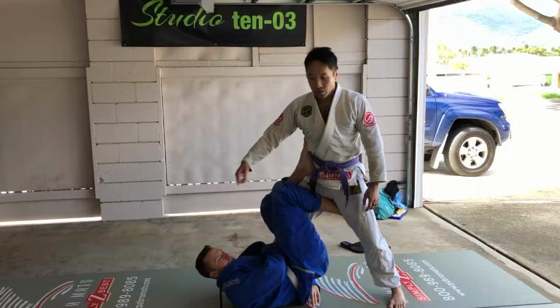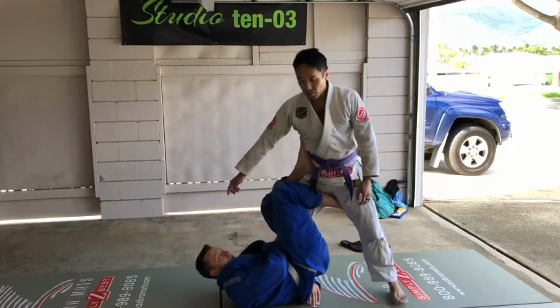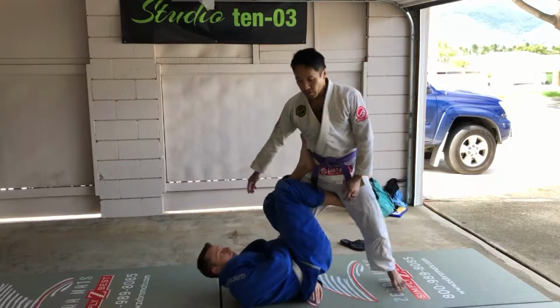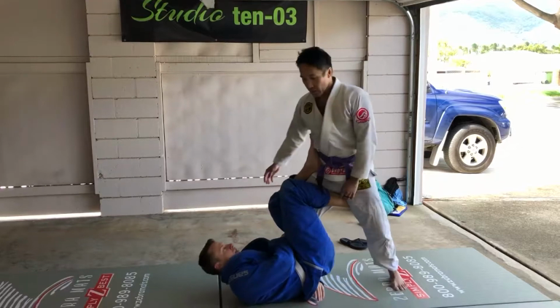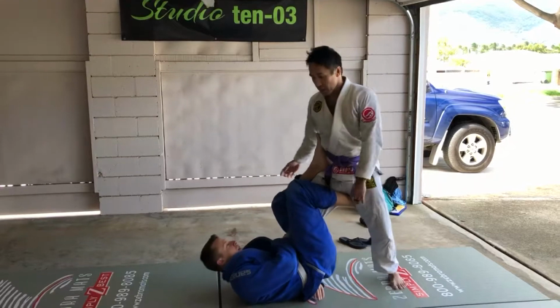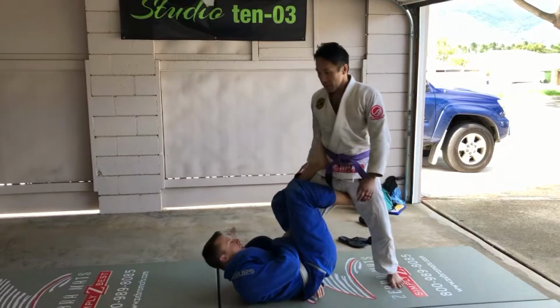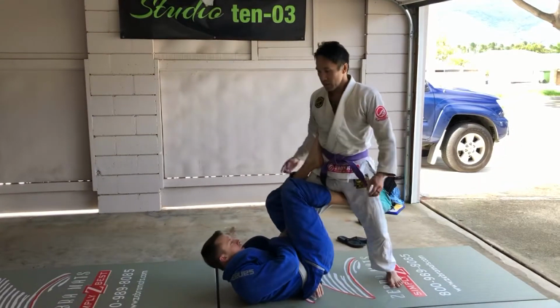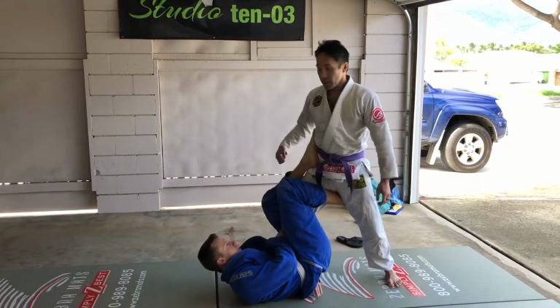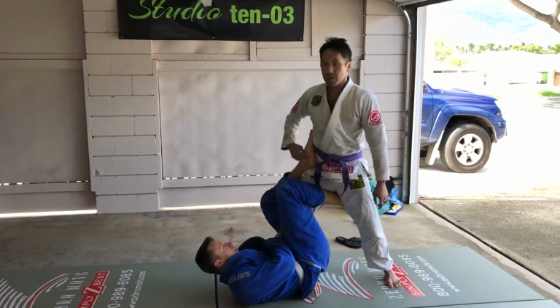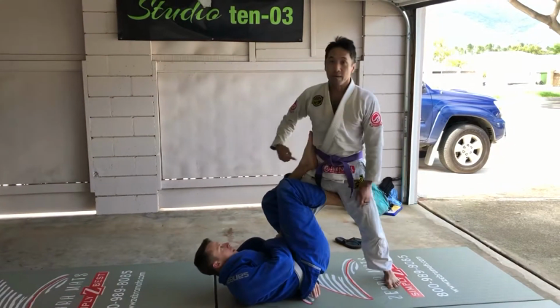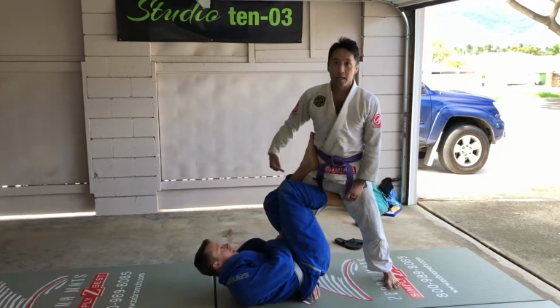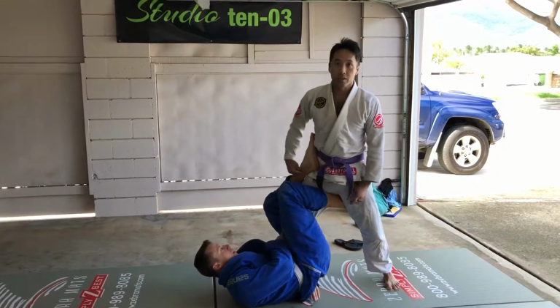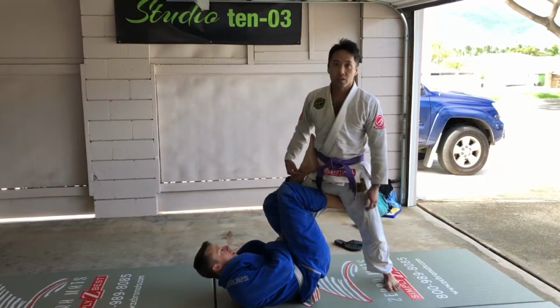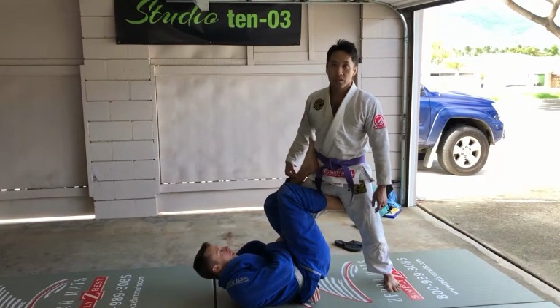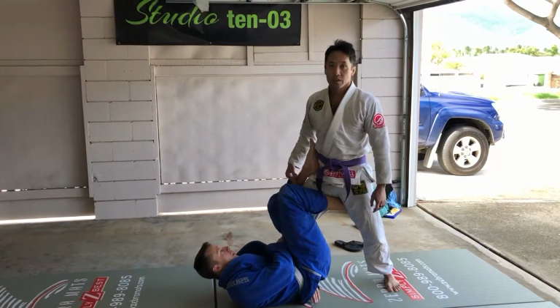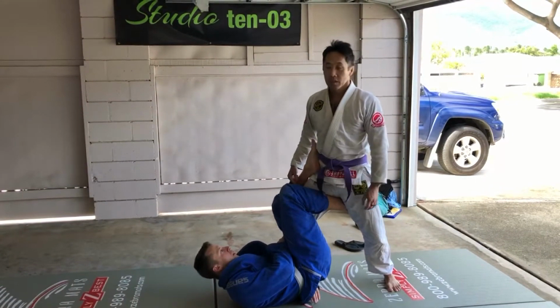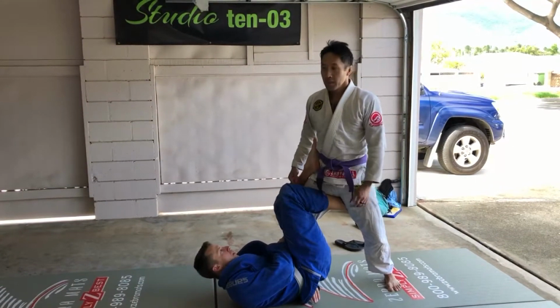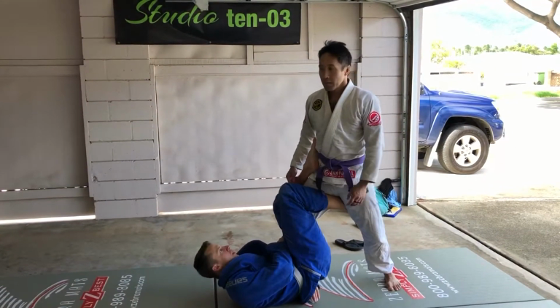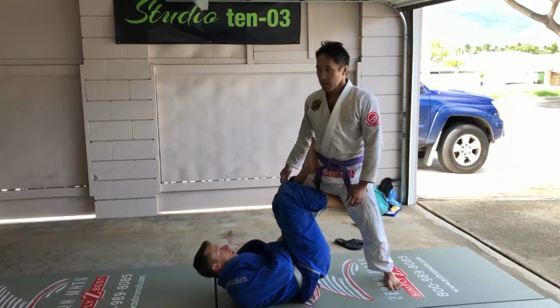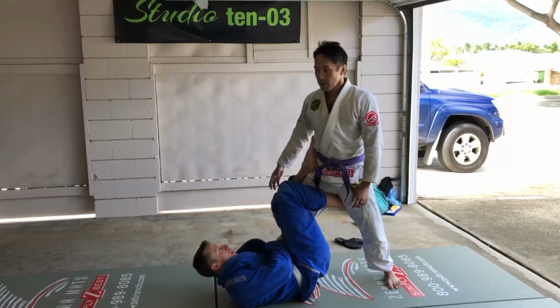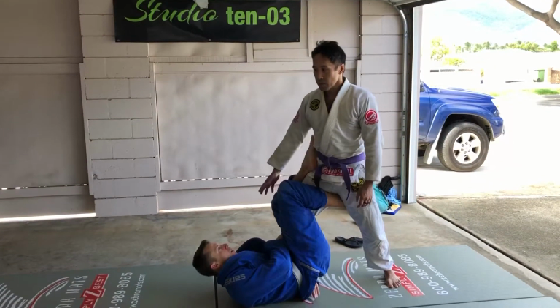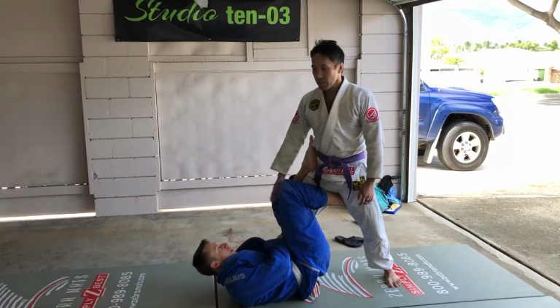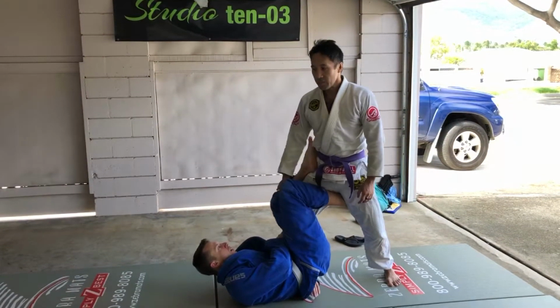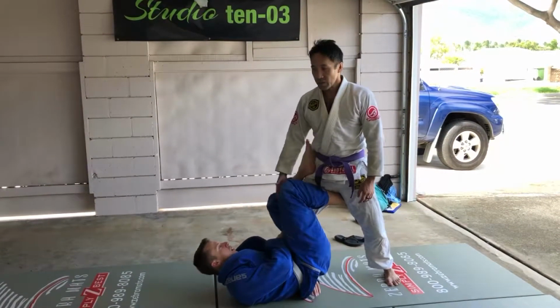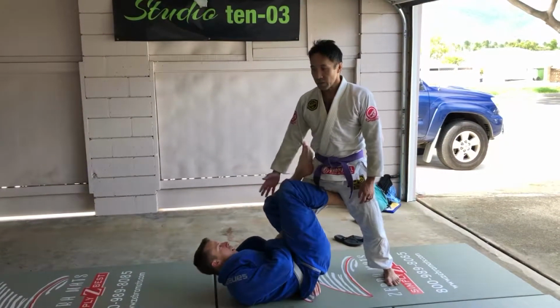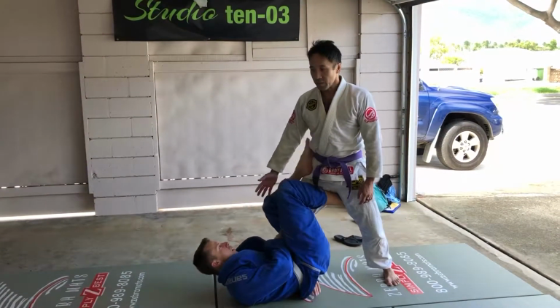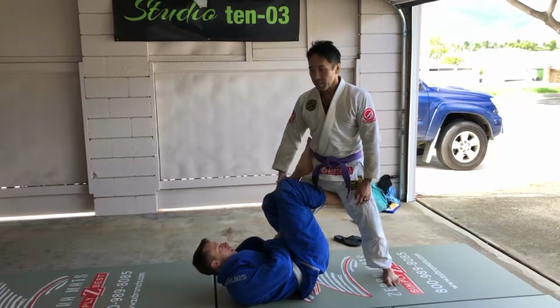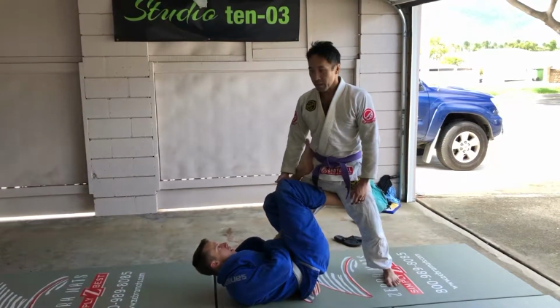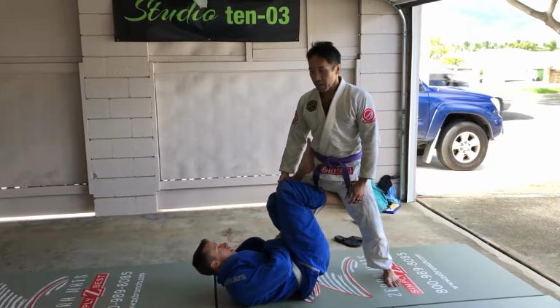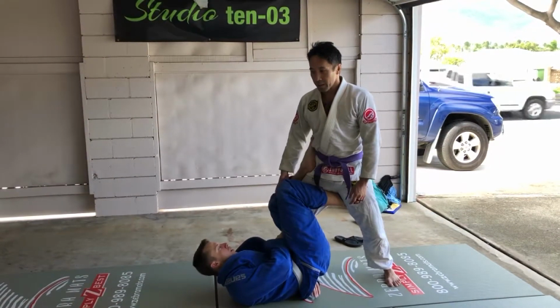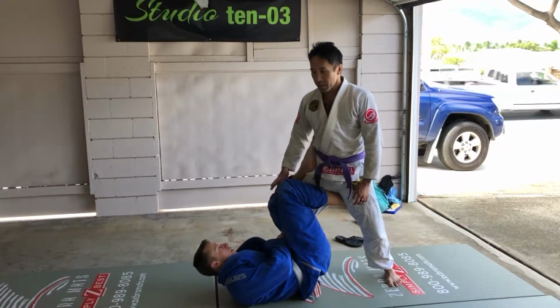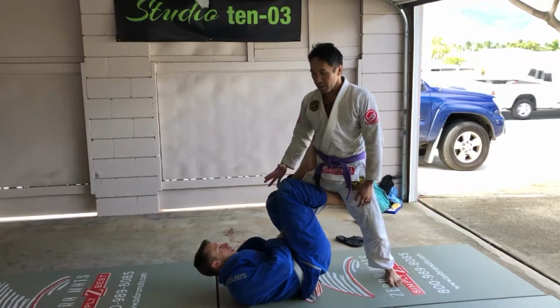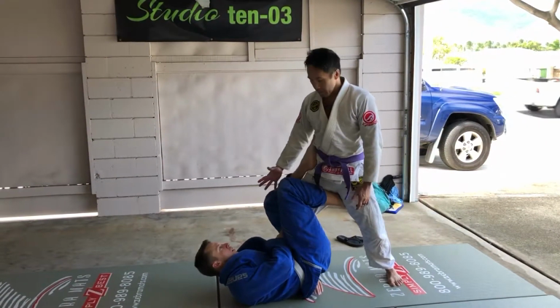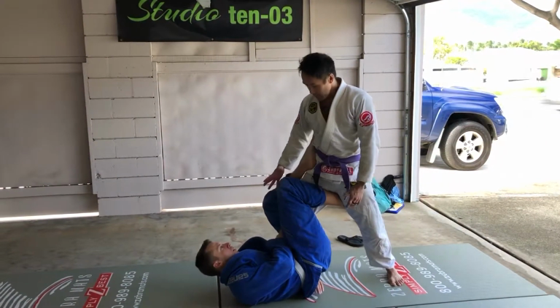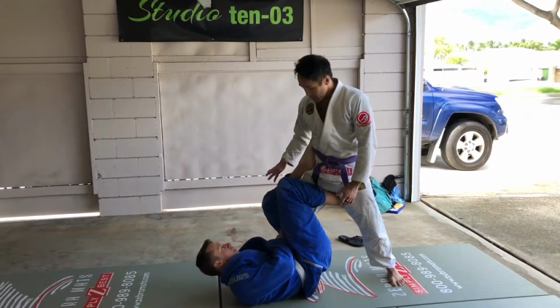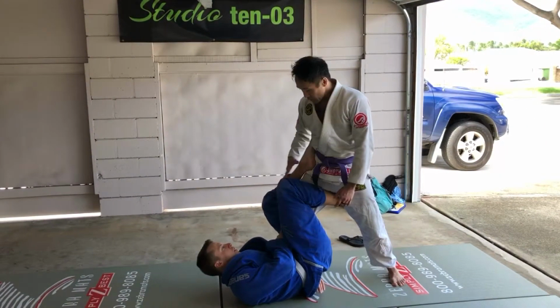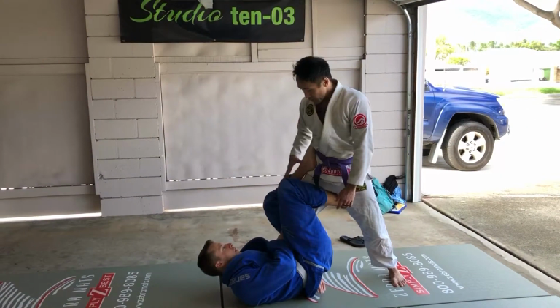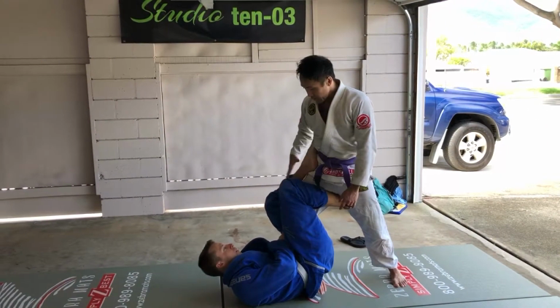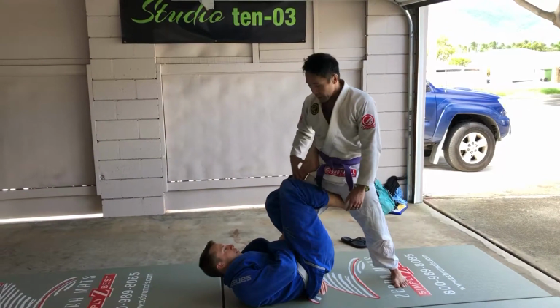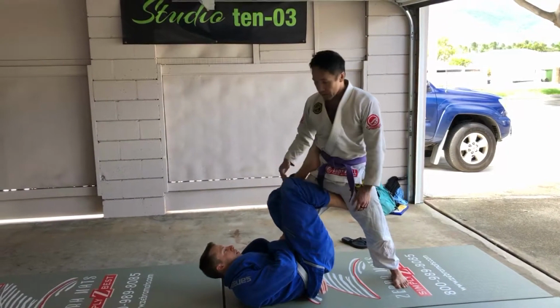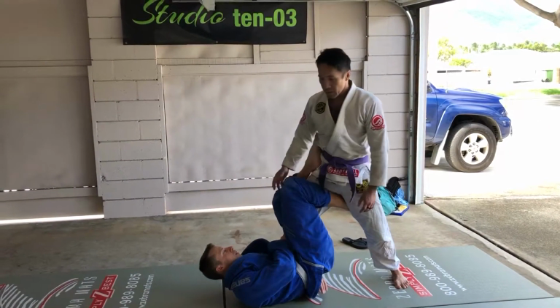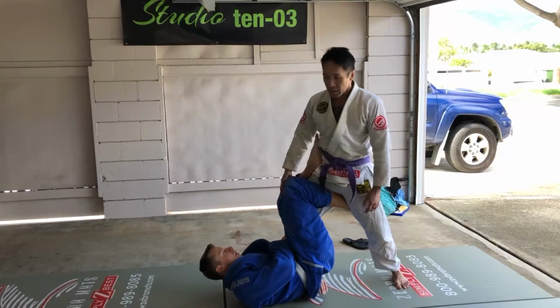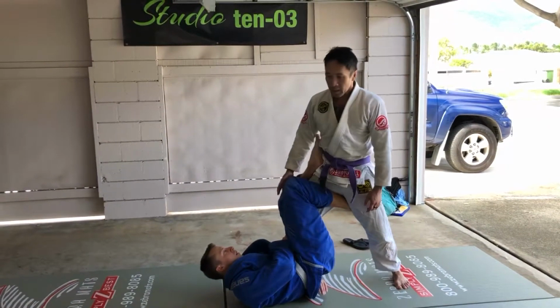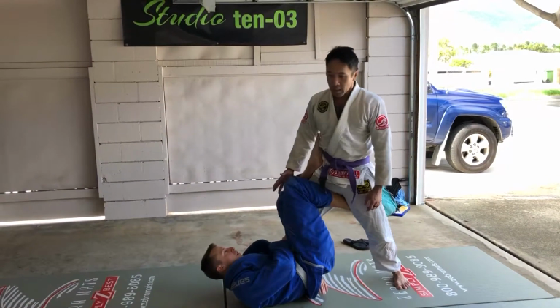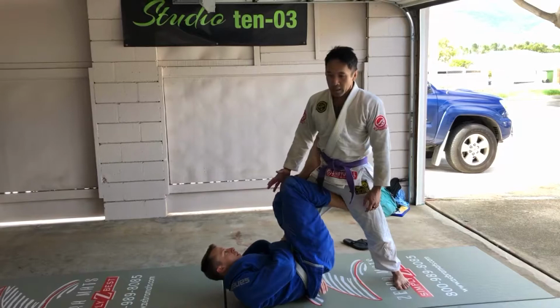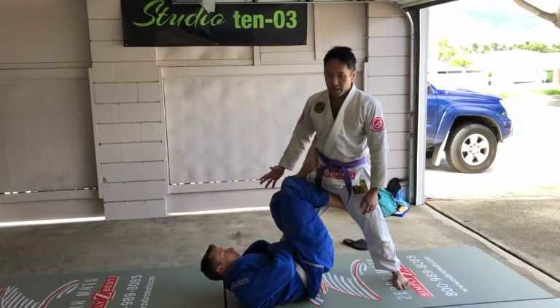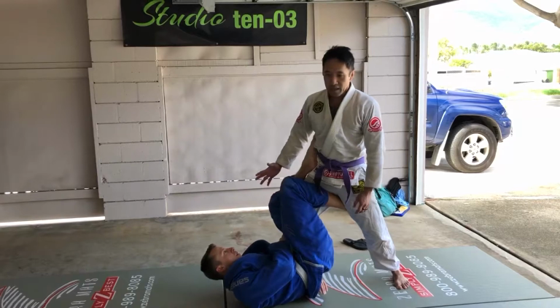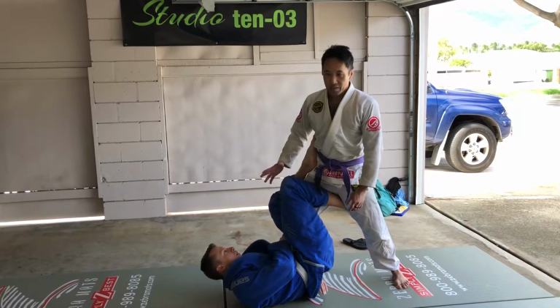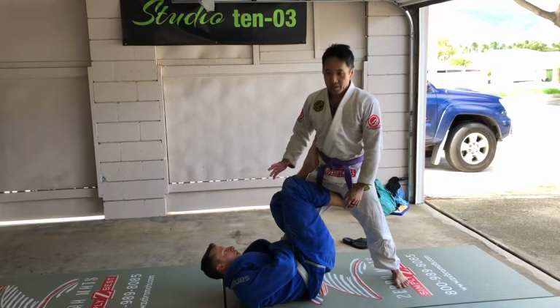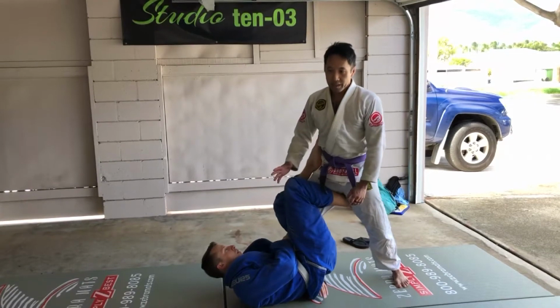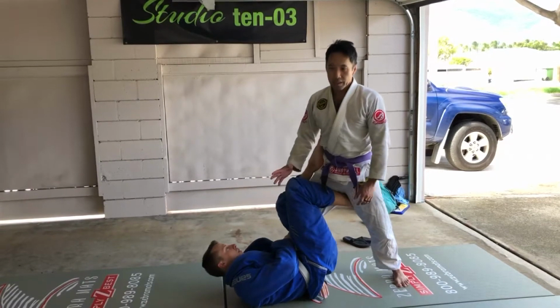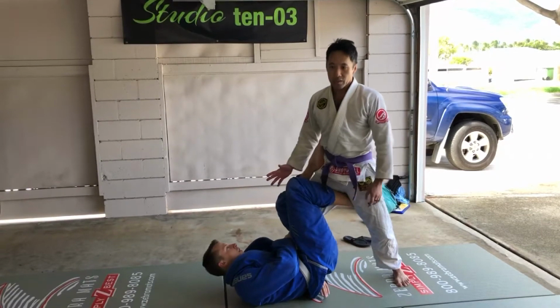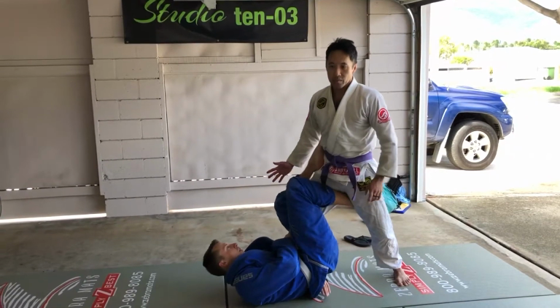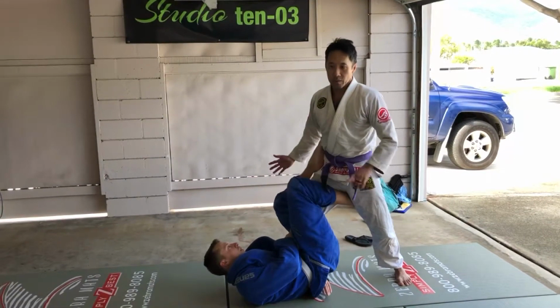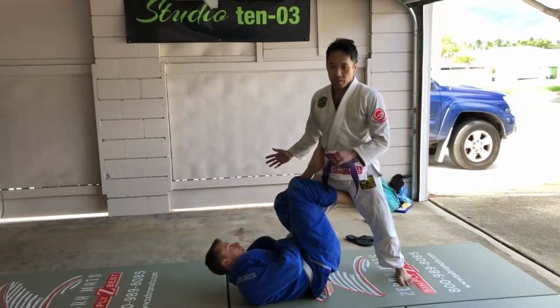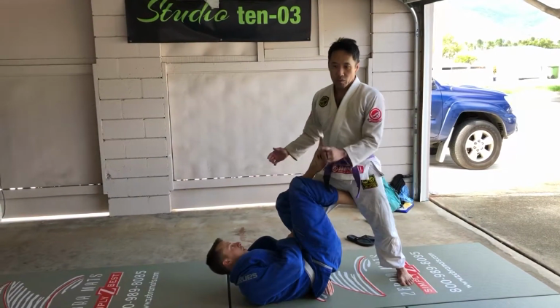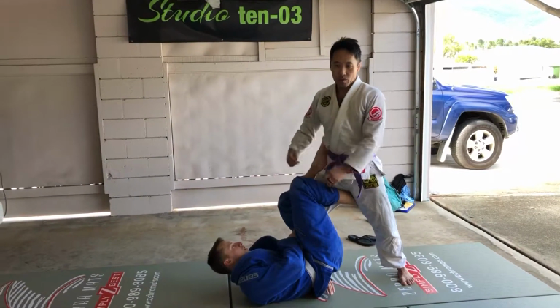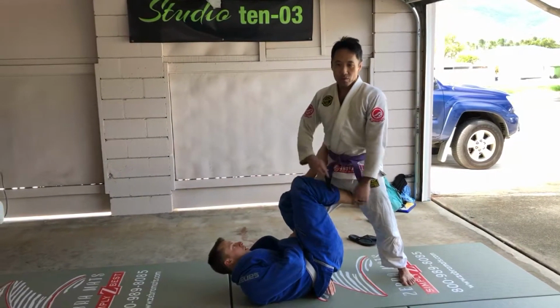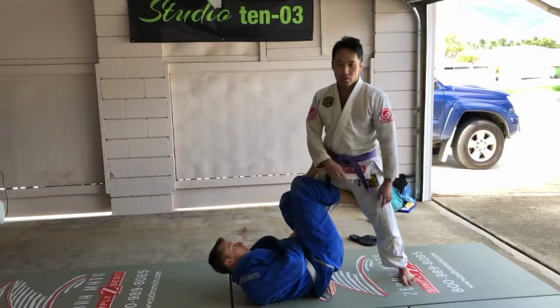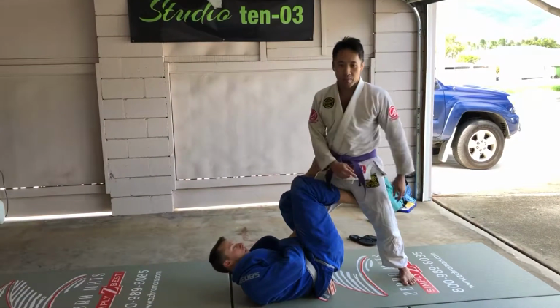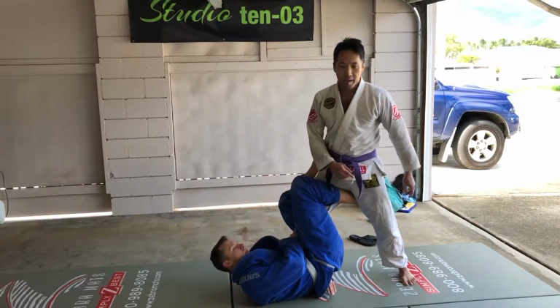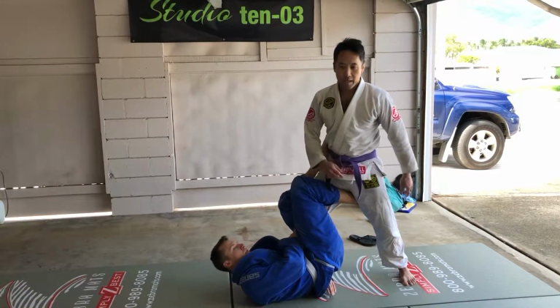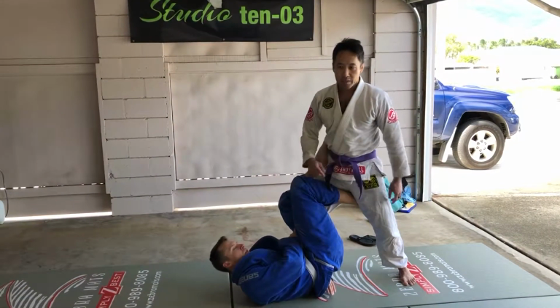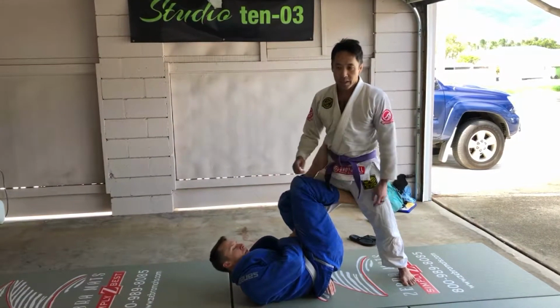Alright, so James is helping me out here. He got me in single X. The counter here is I'm going to roll to the back take.